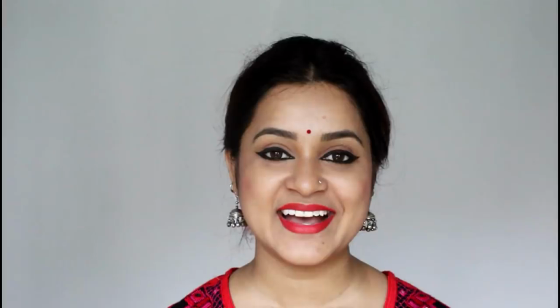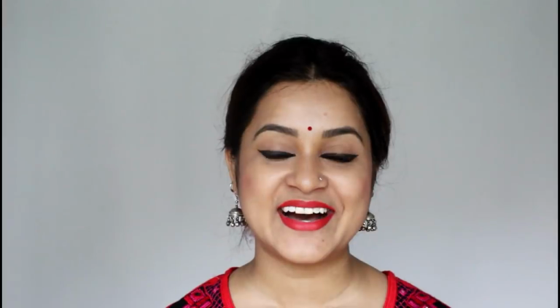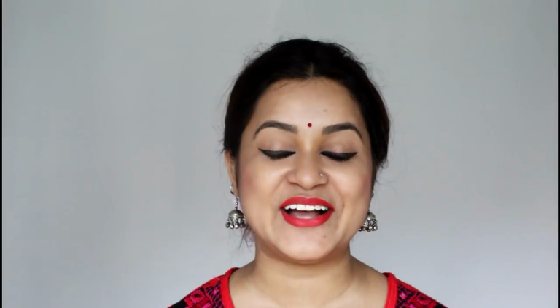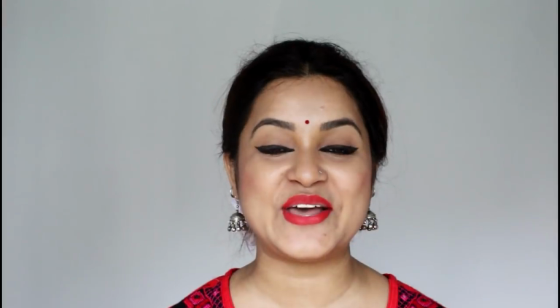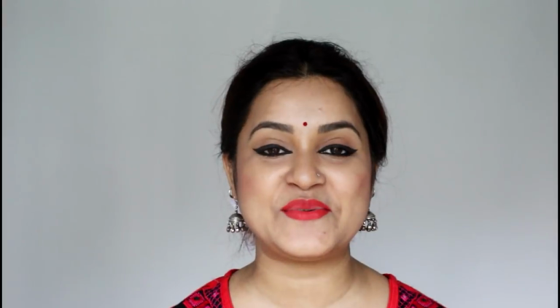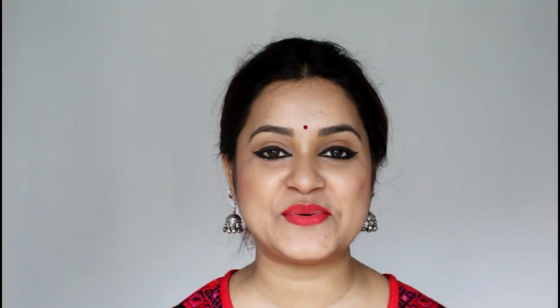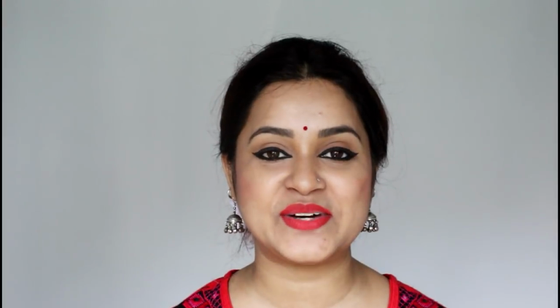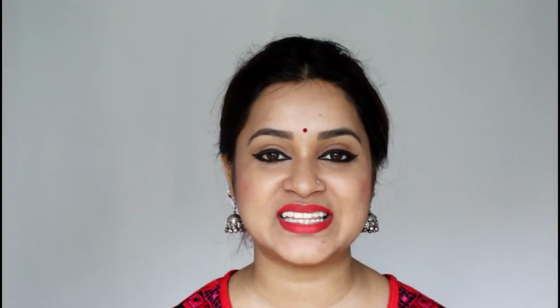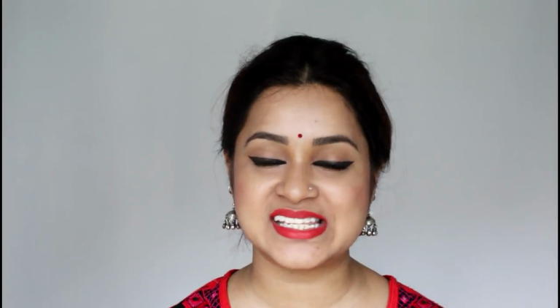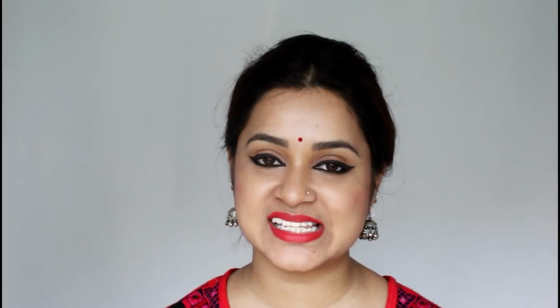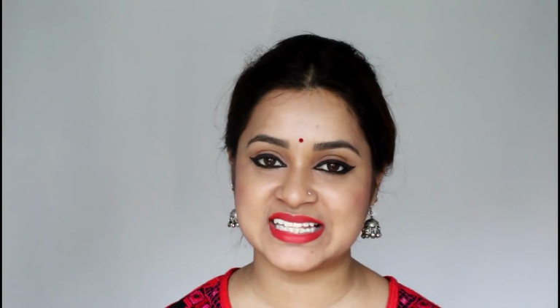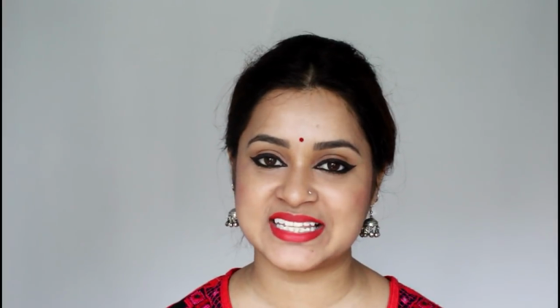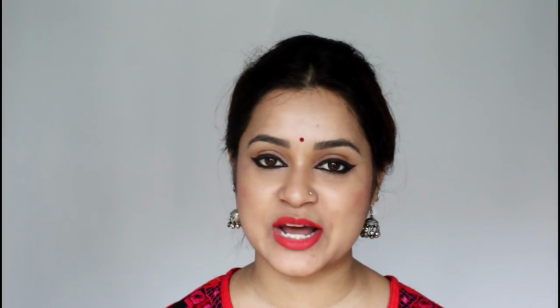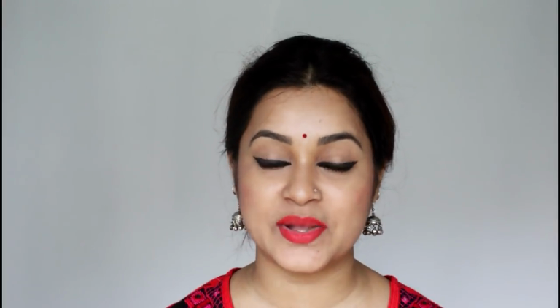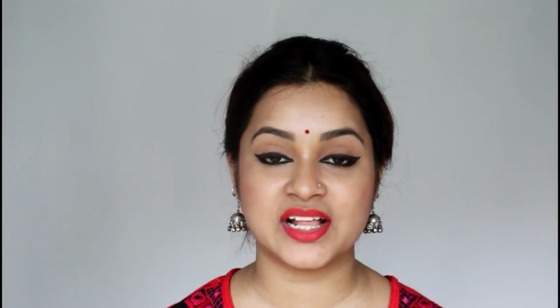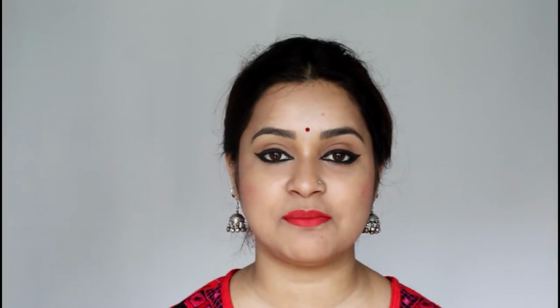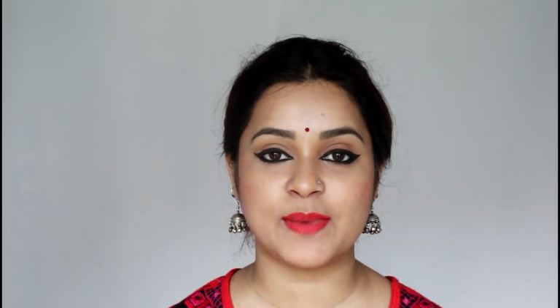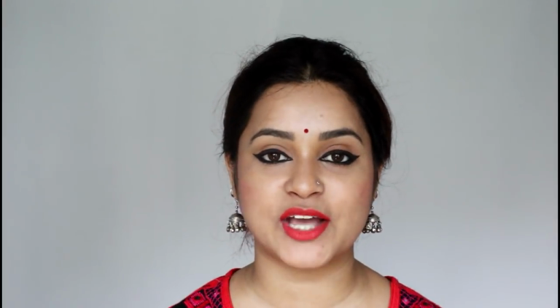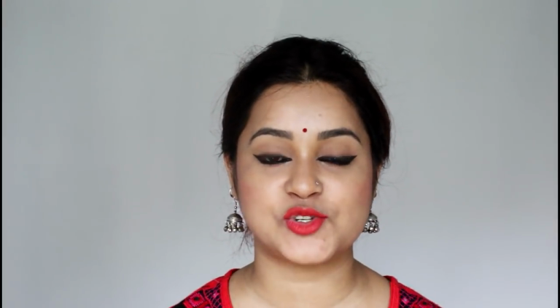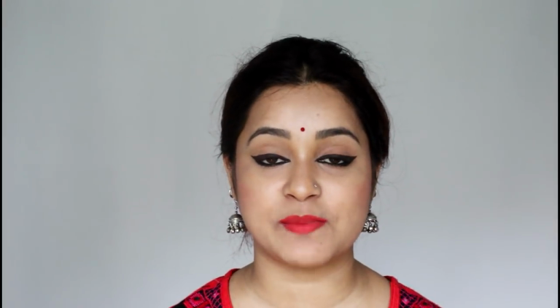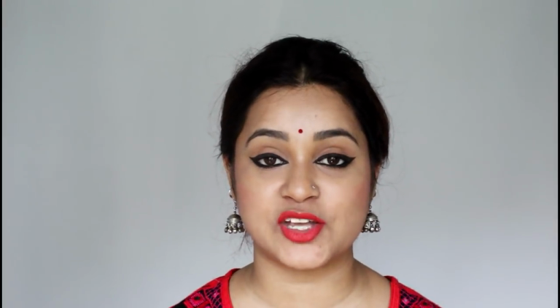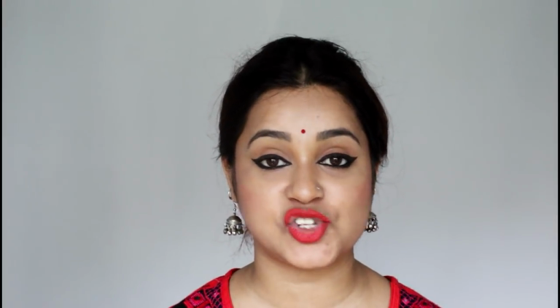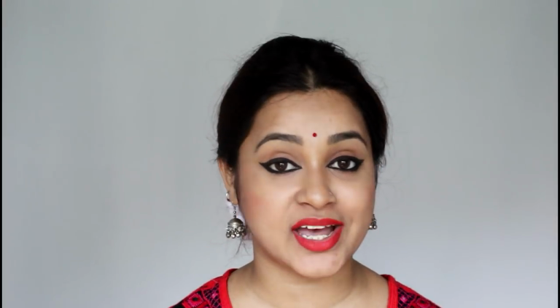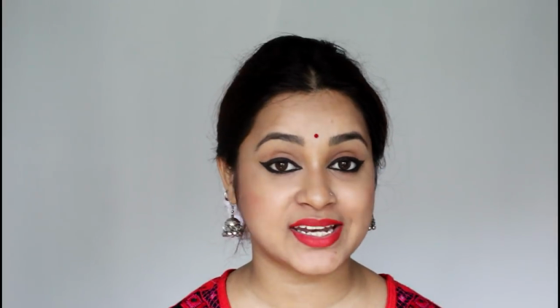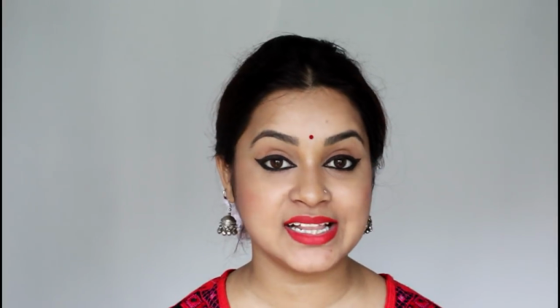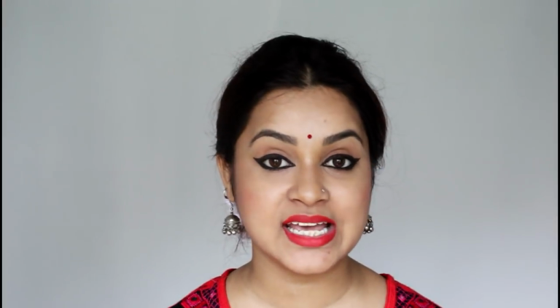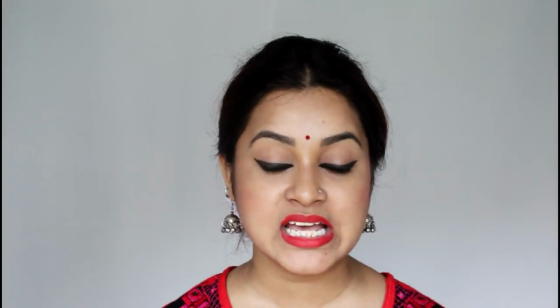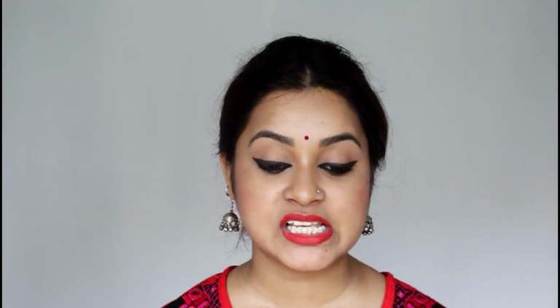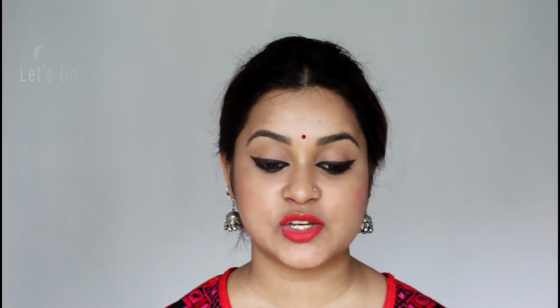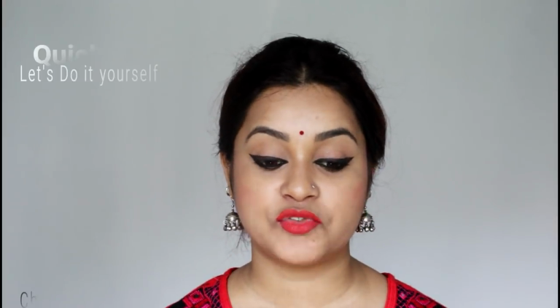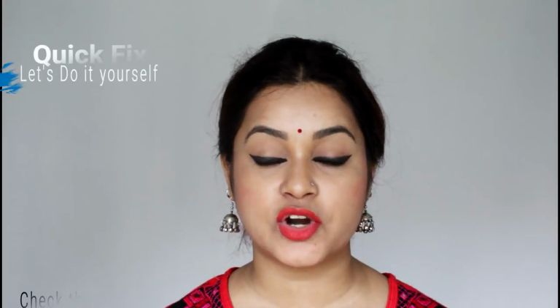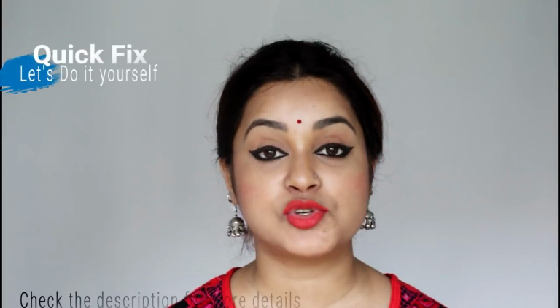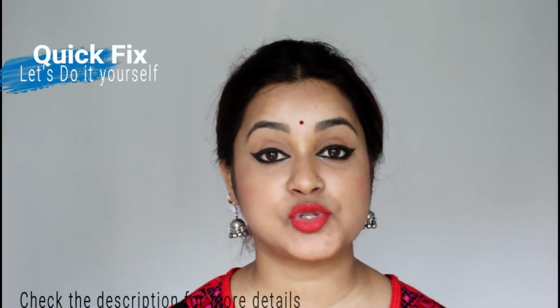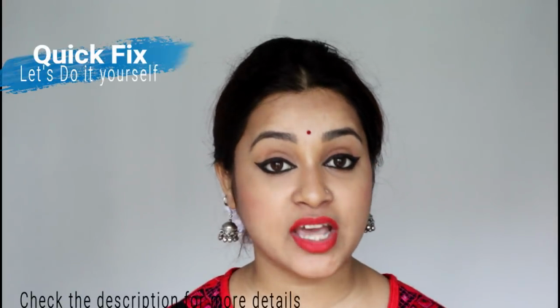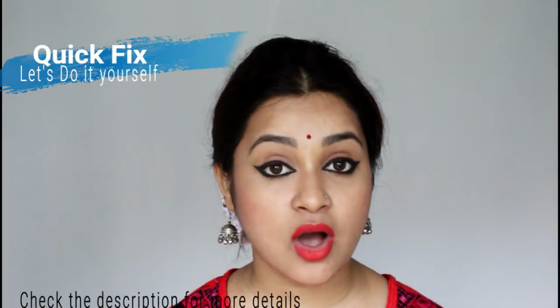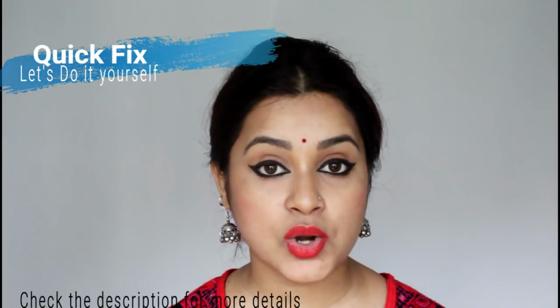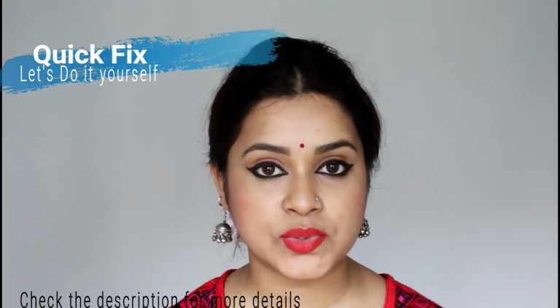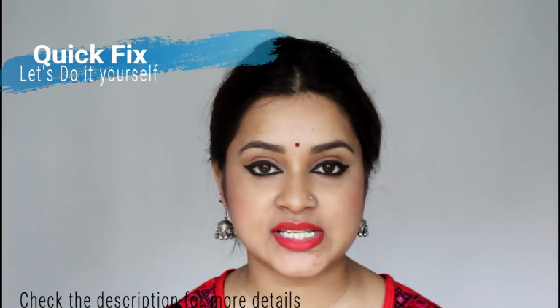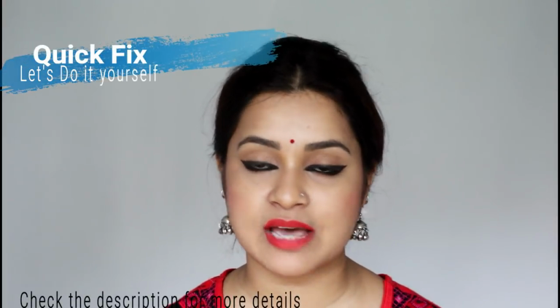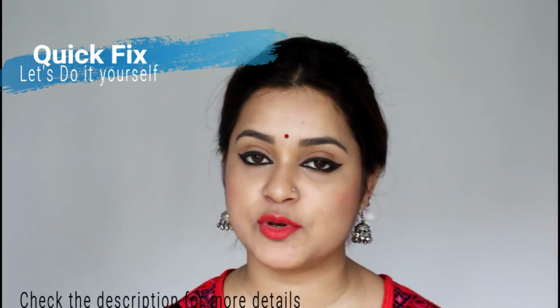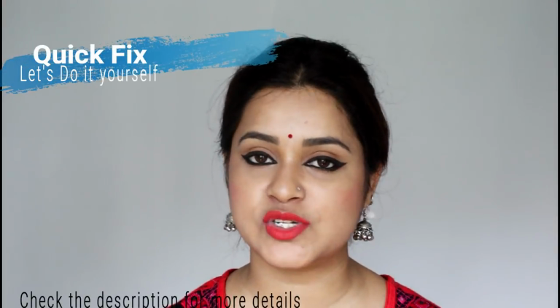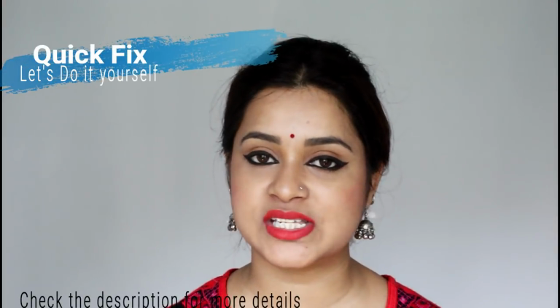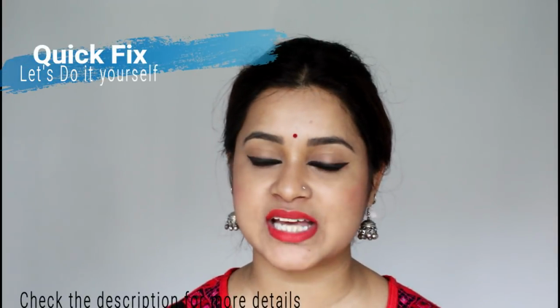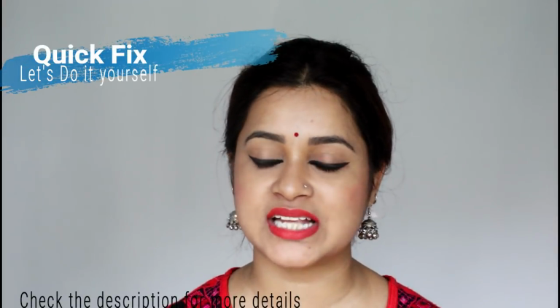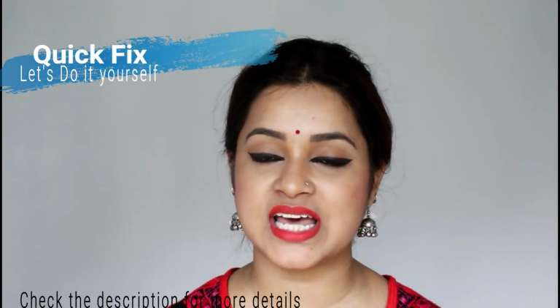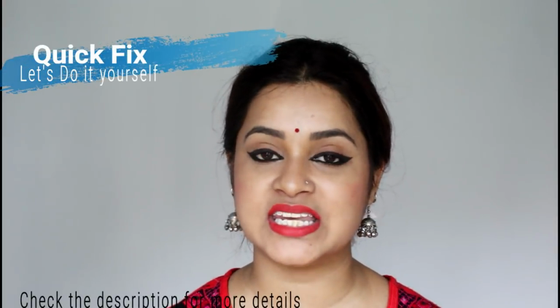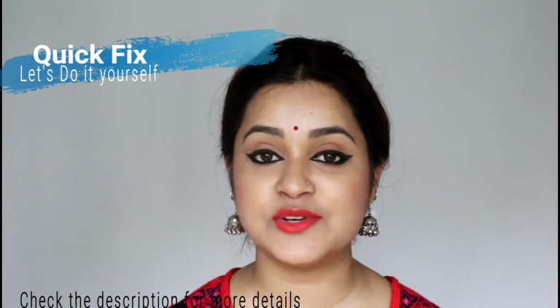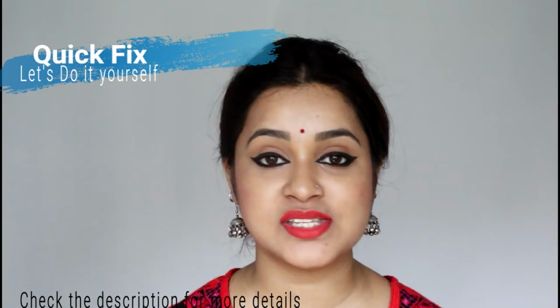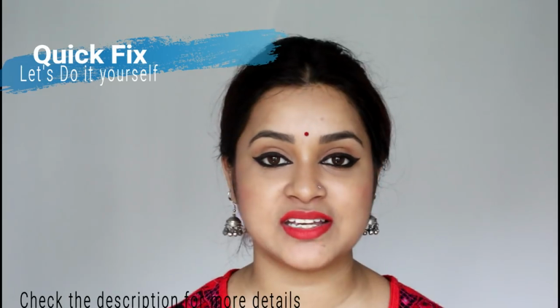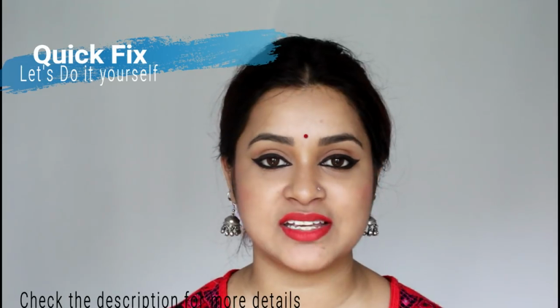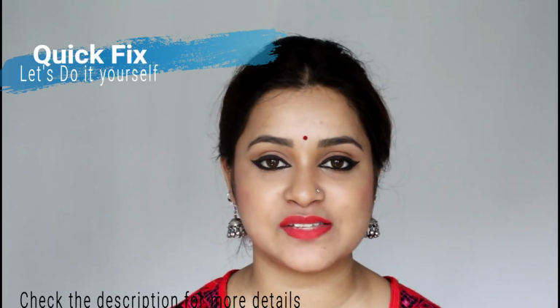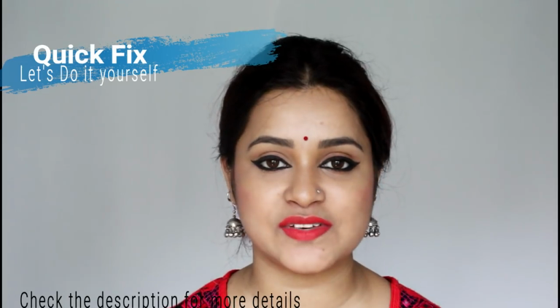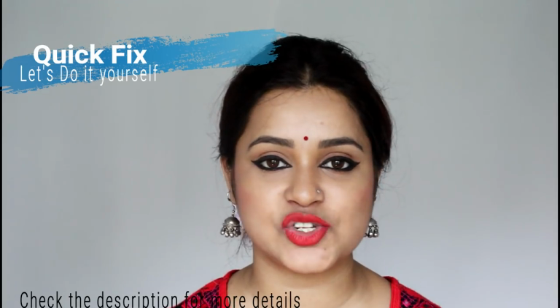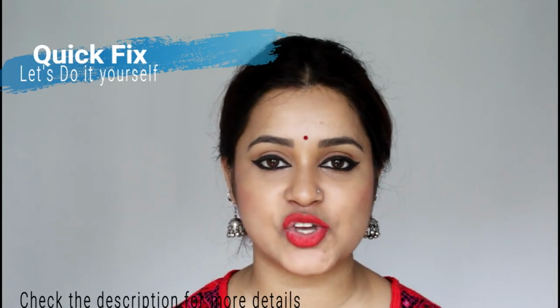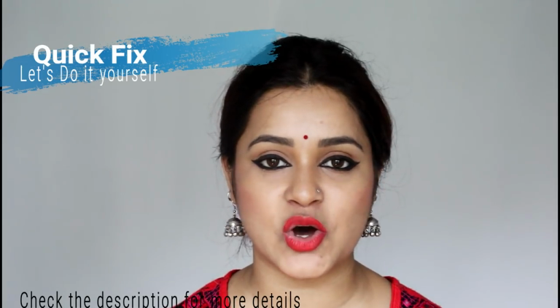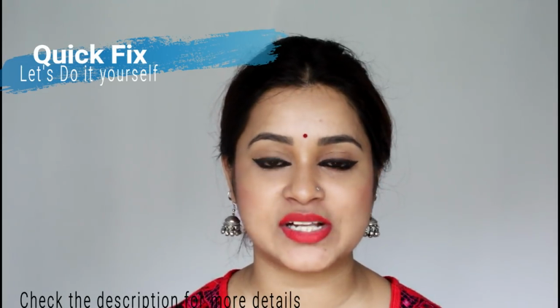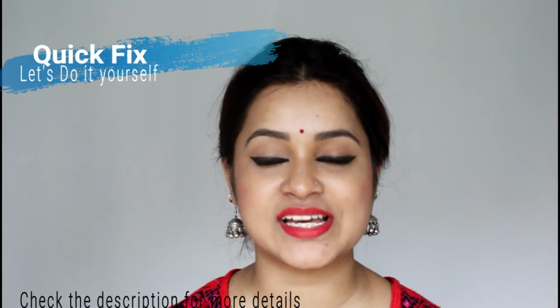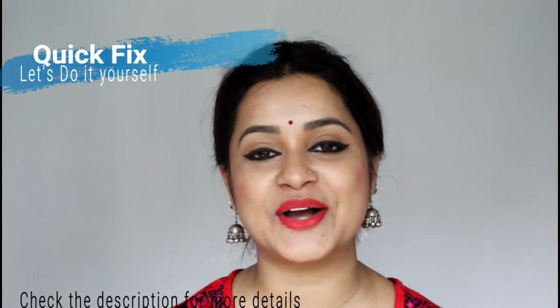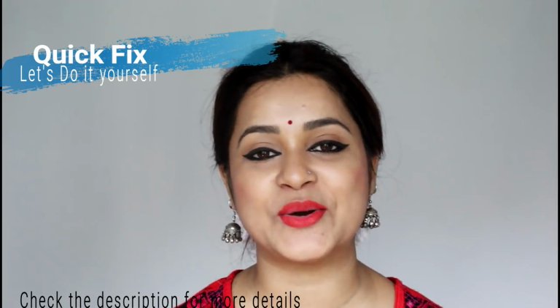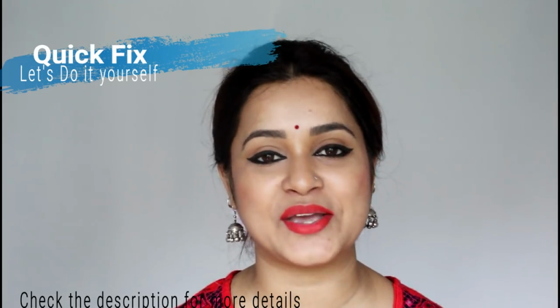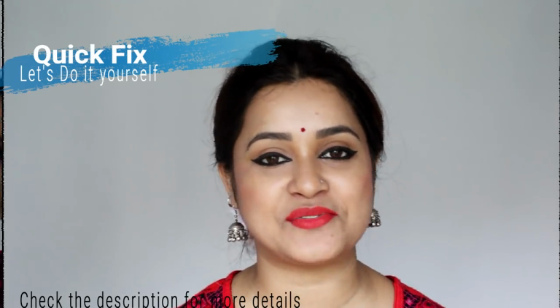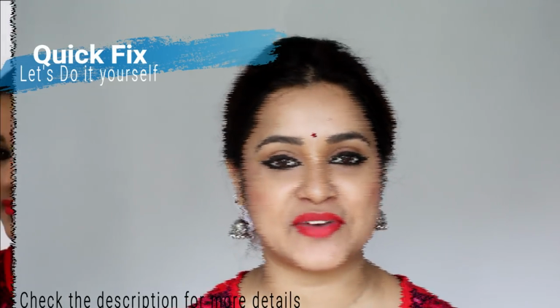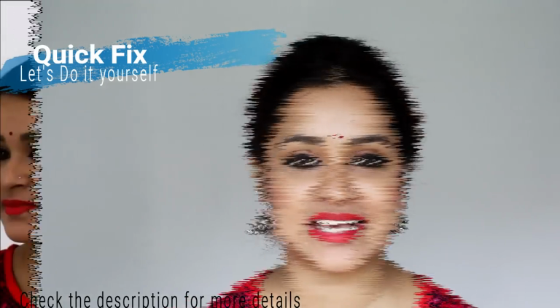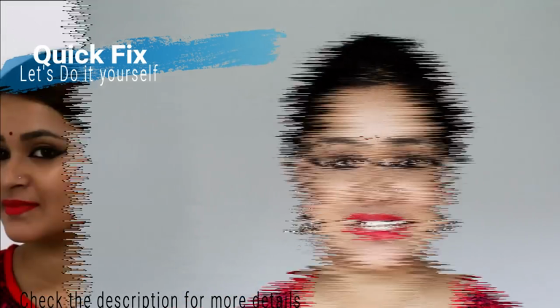Hello everyone, this is Antara. Welcome back to my channel. From today onwards, I'm going to start a new series which is called A Big Fix.